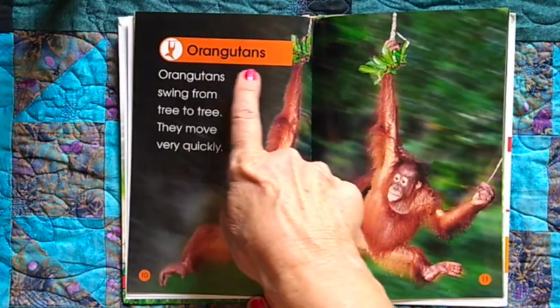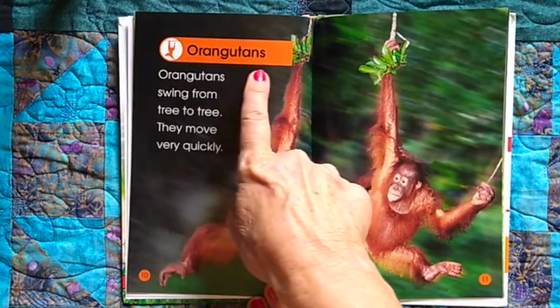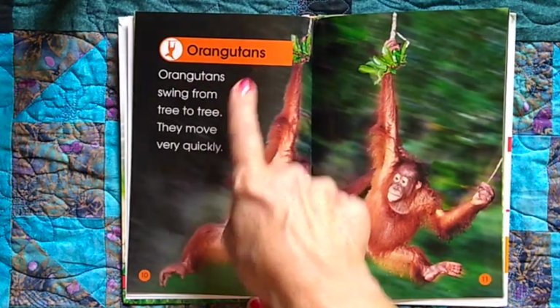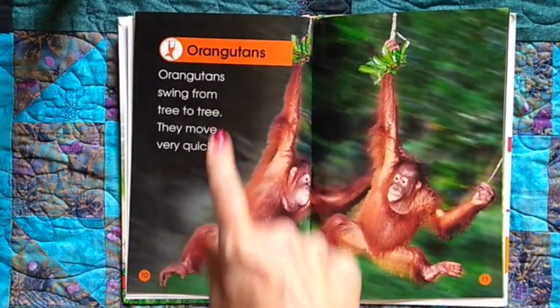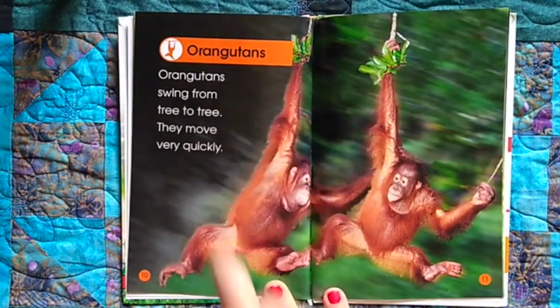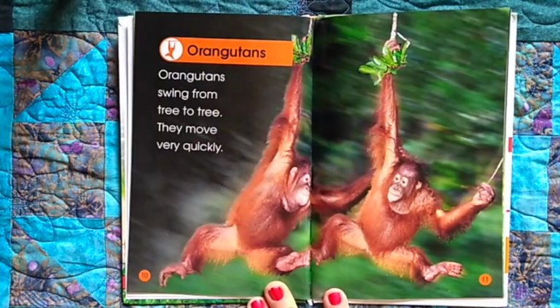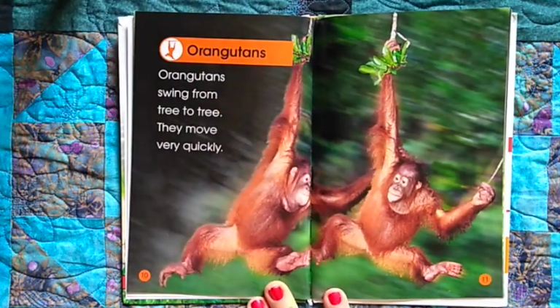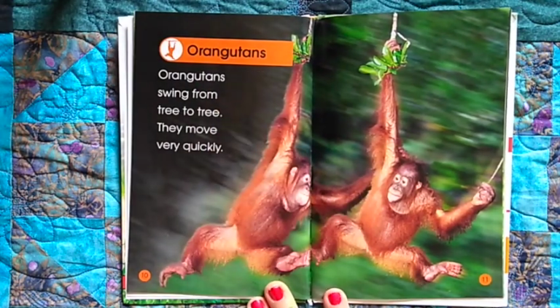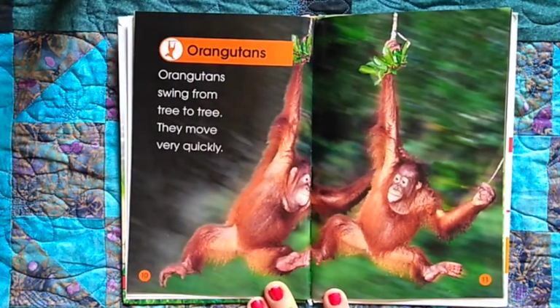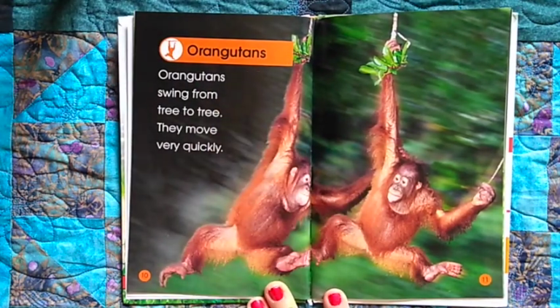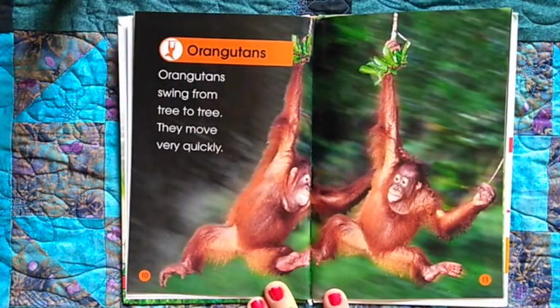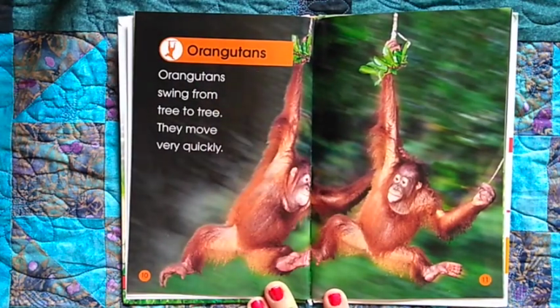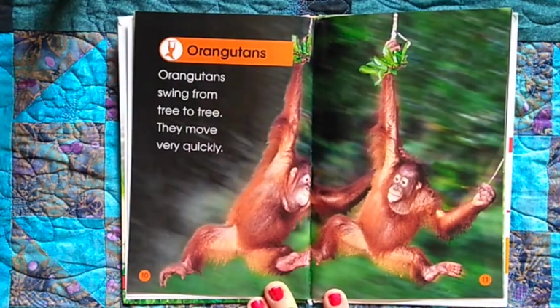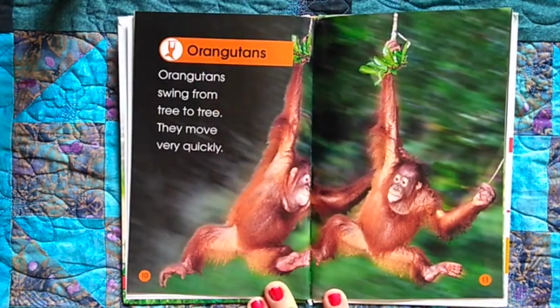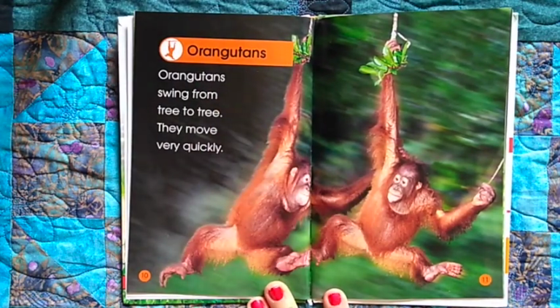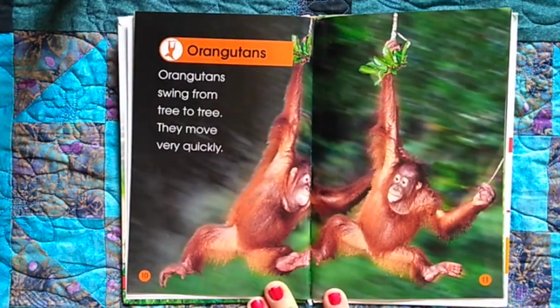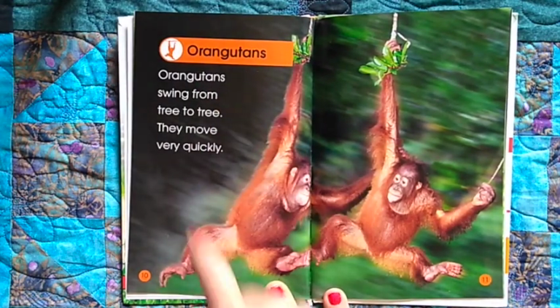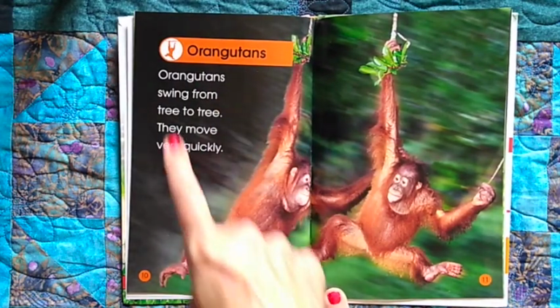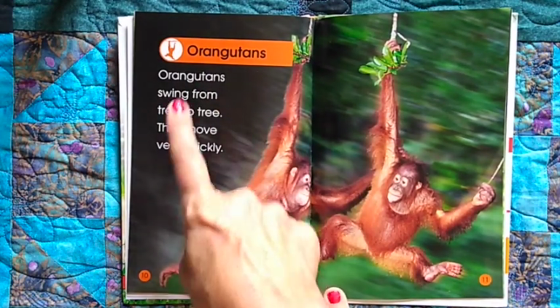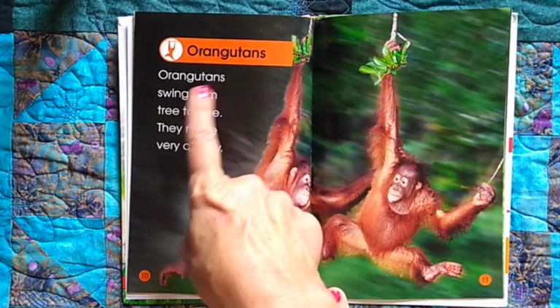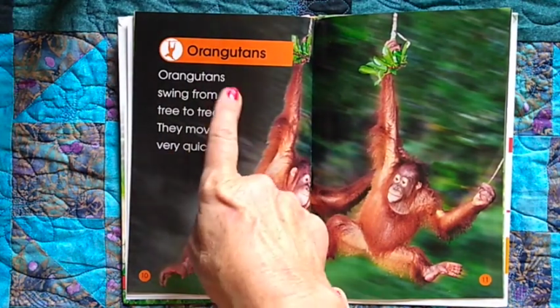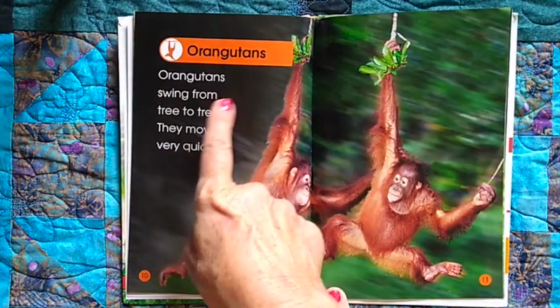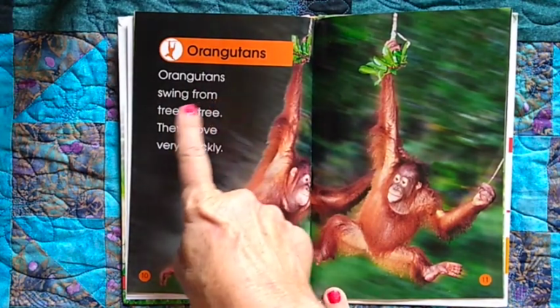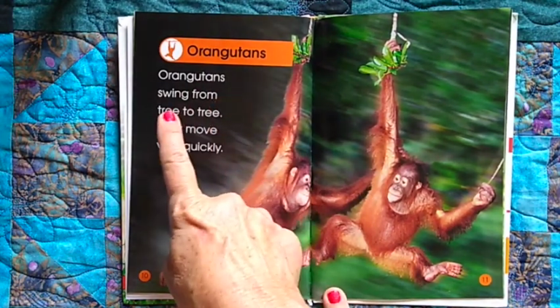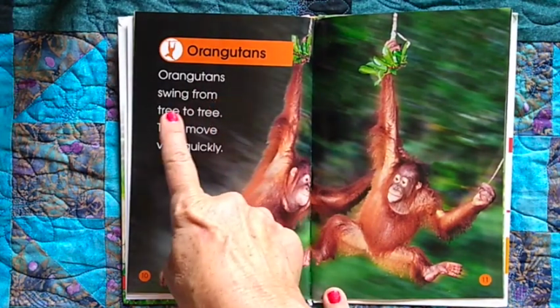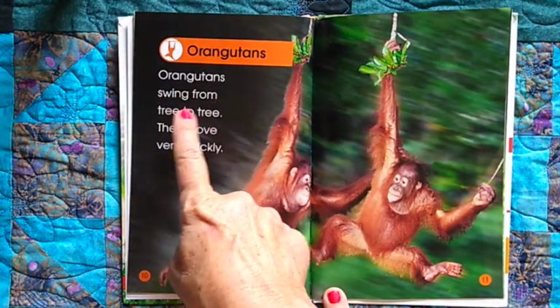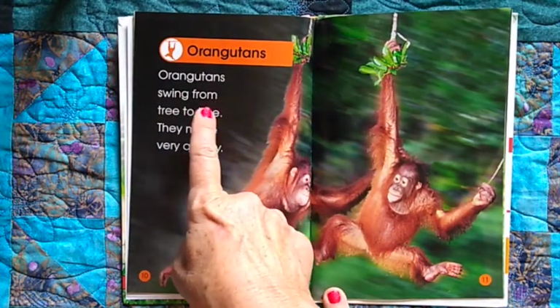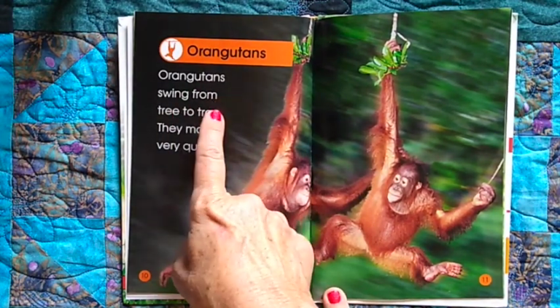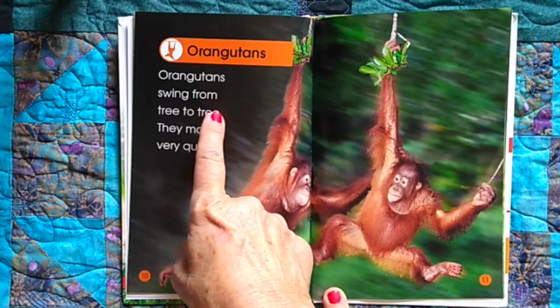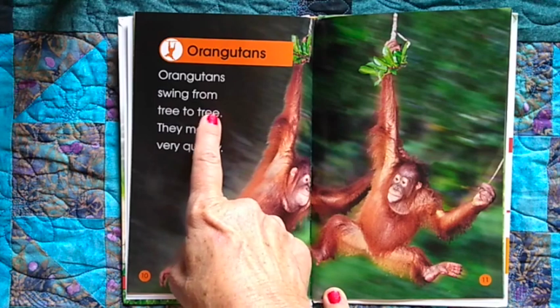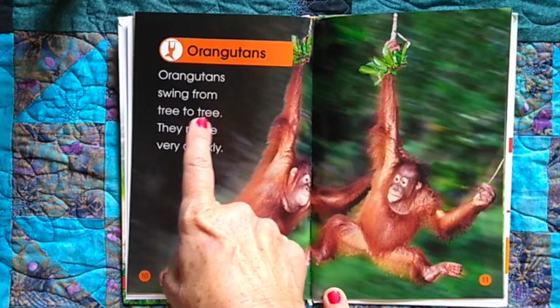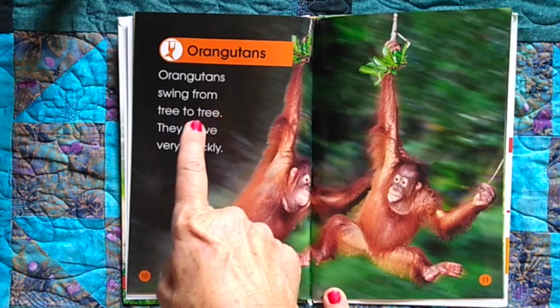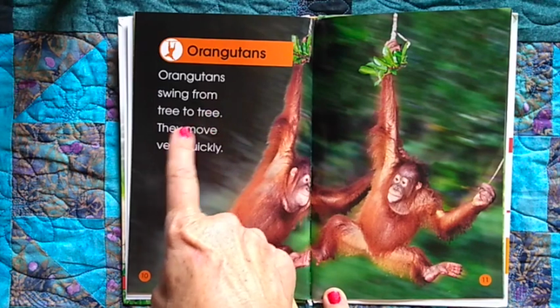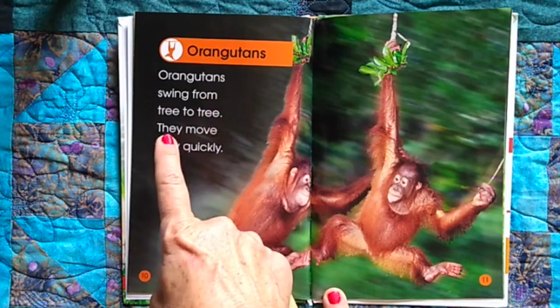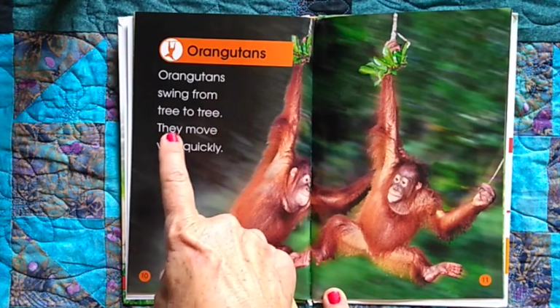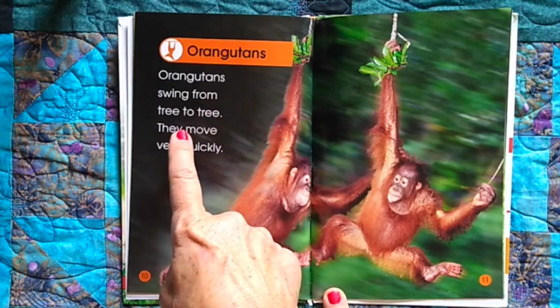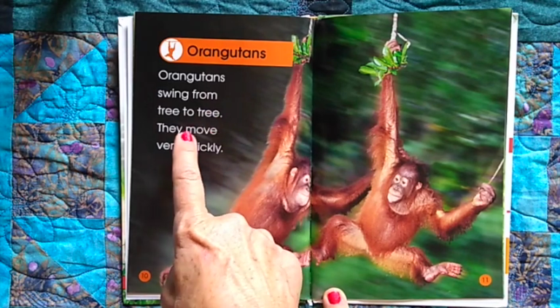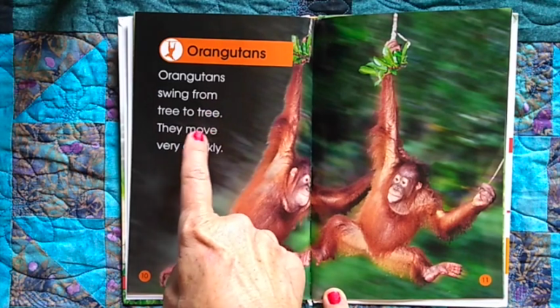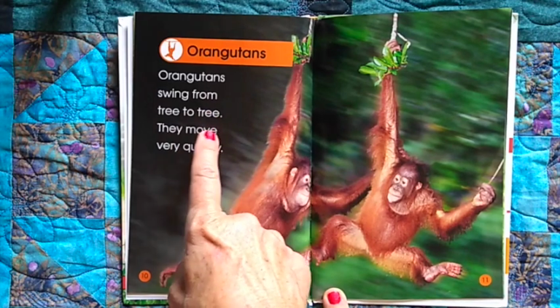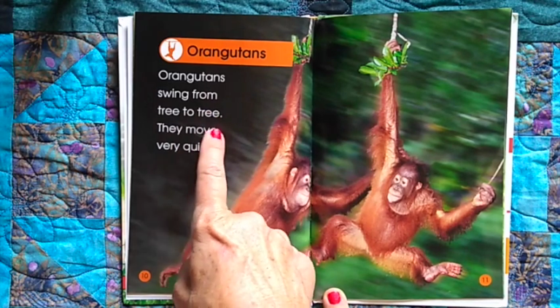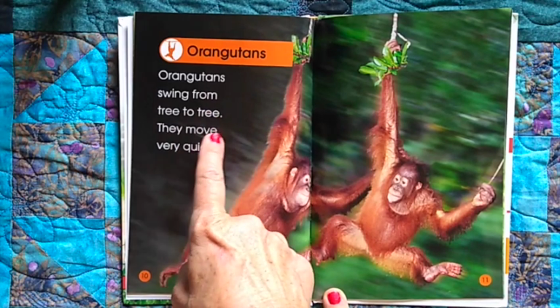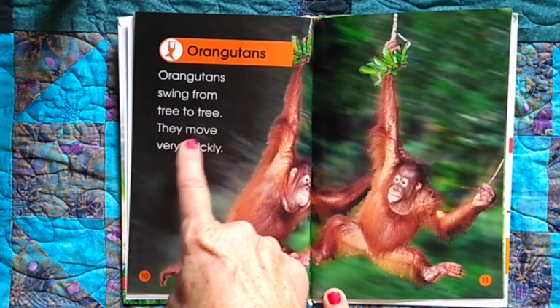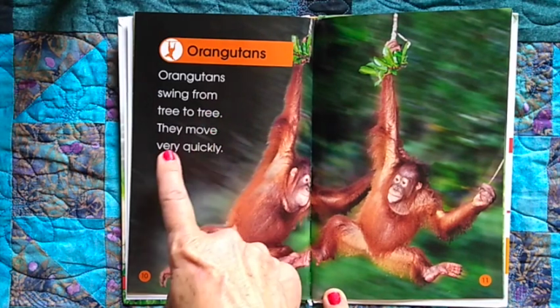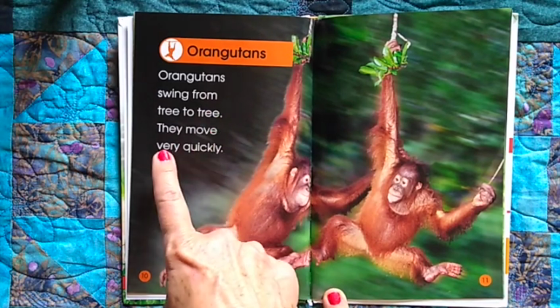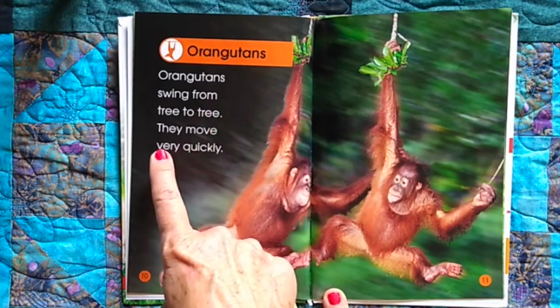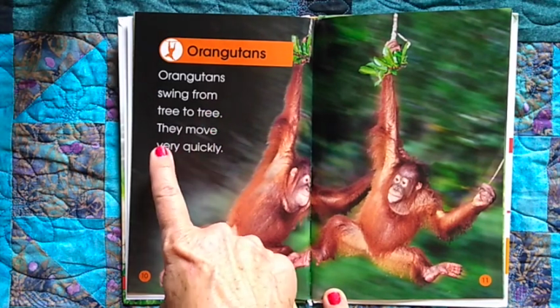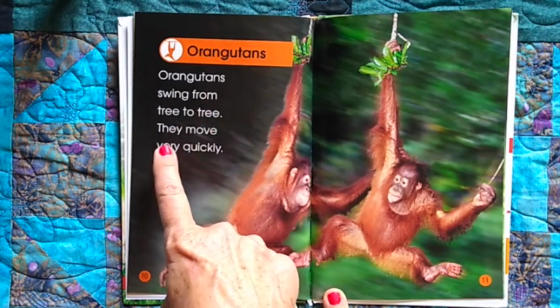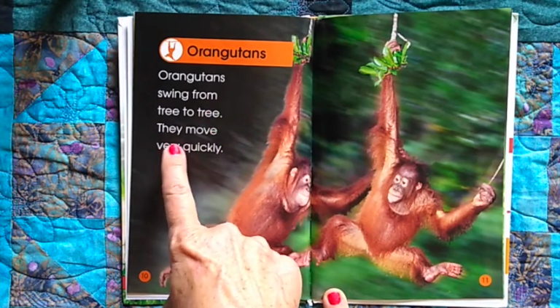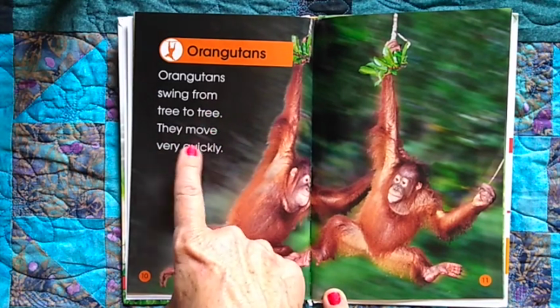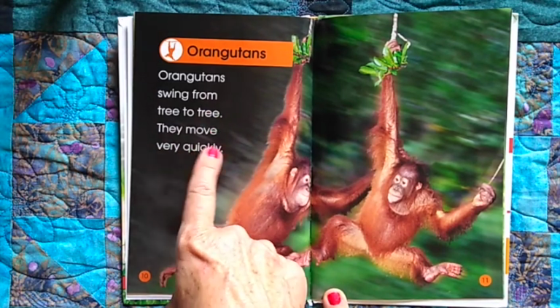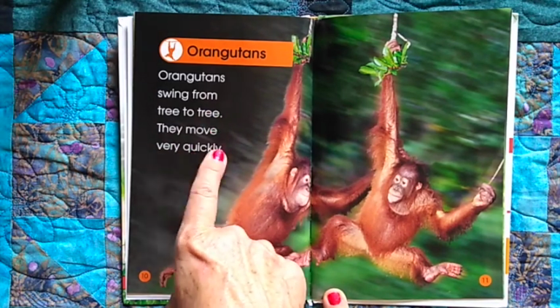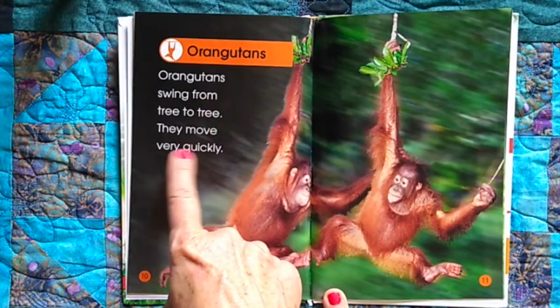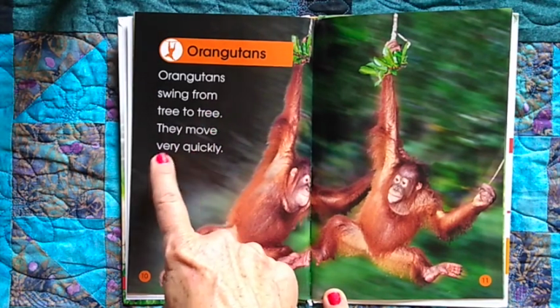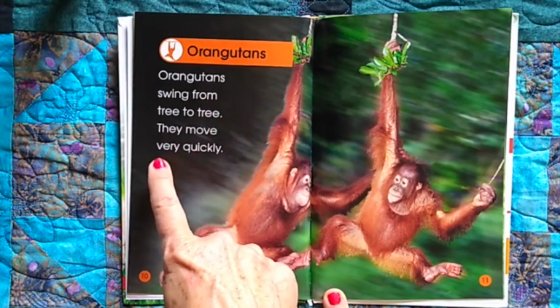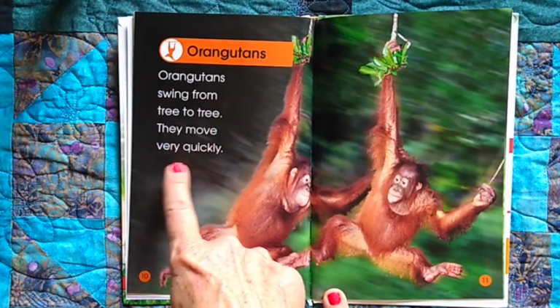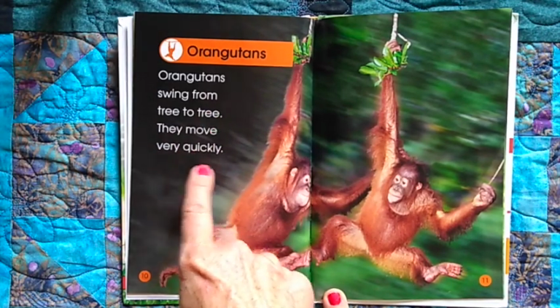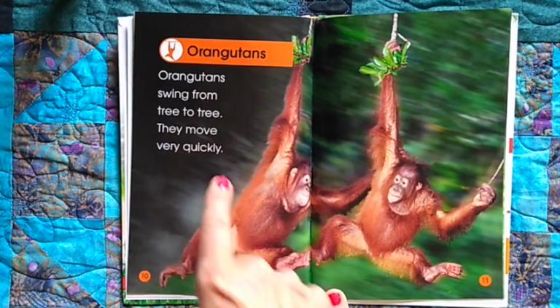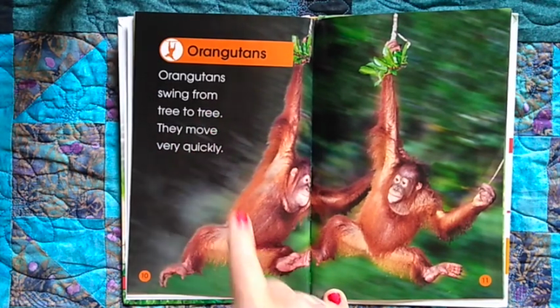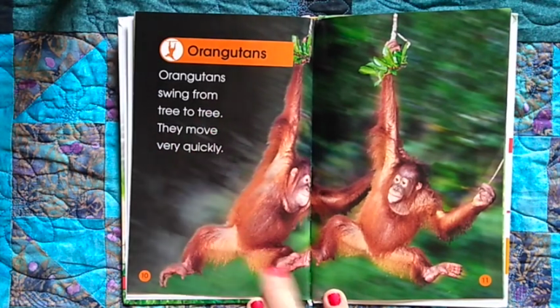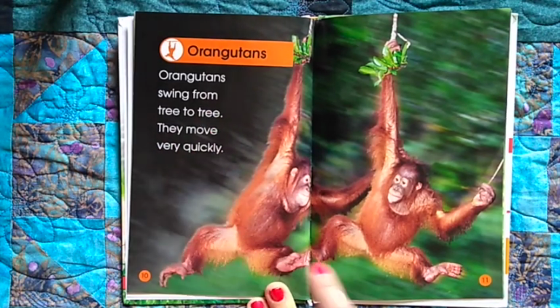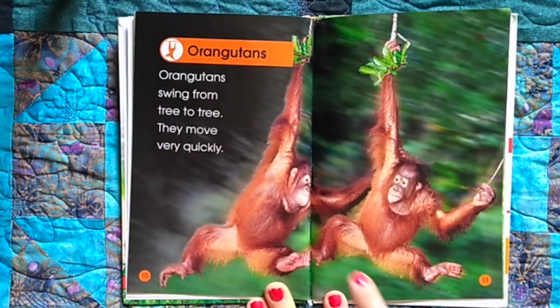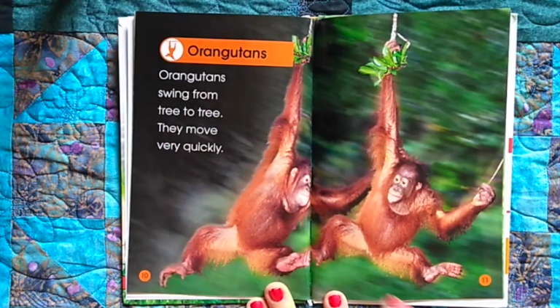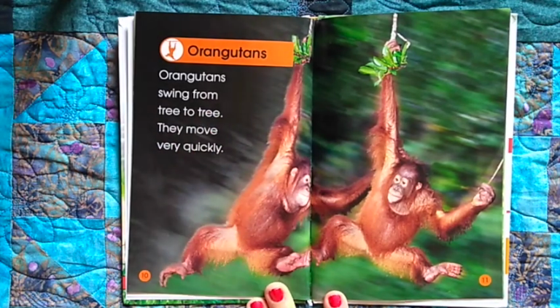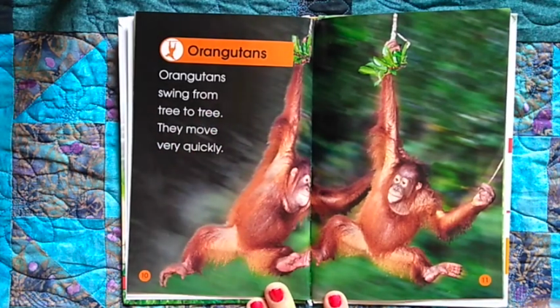Orangutans. Orangutans swing from tree to tree — they move very quickly.